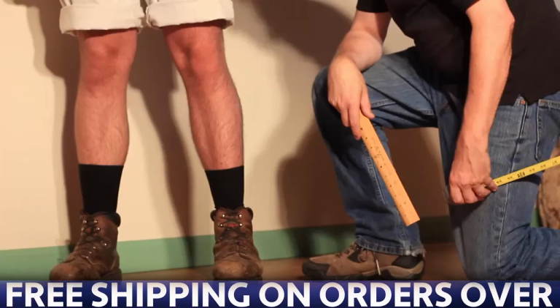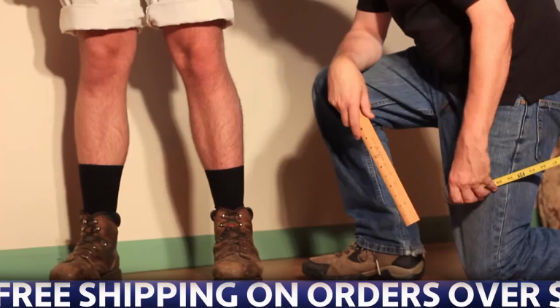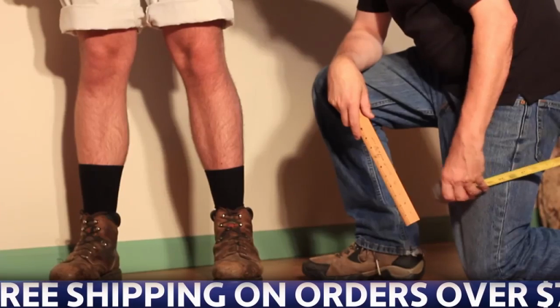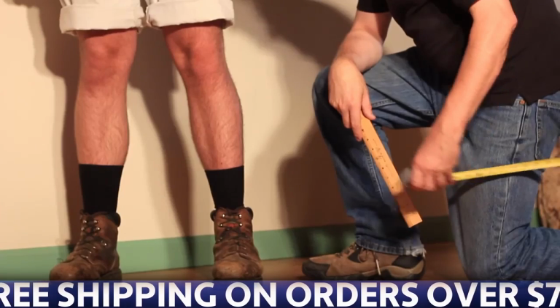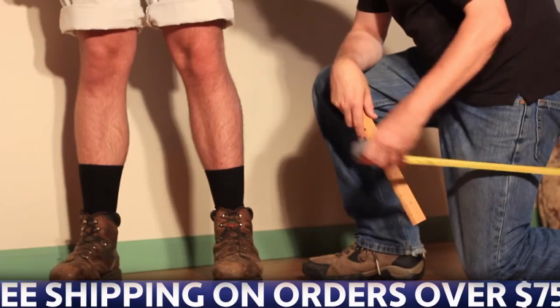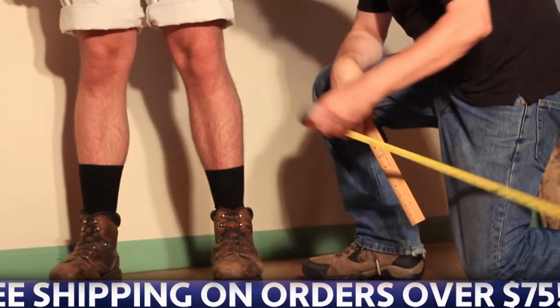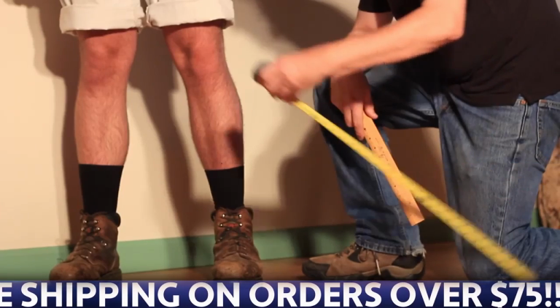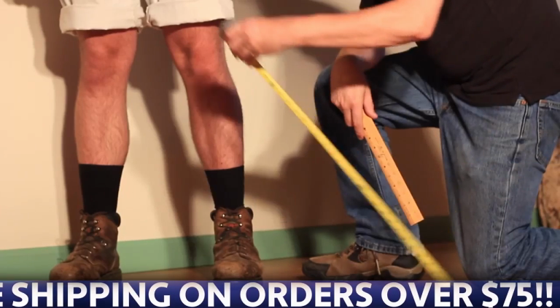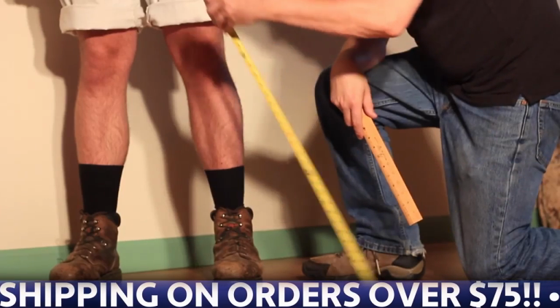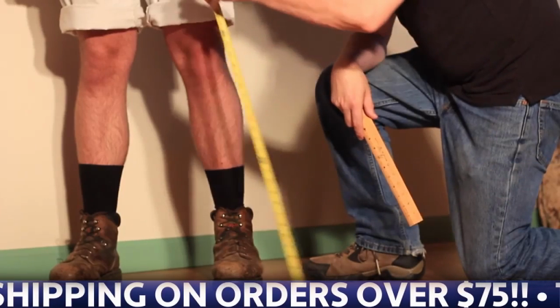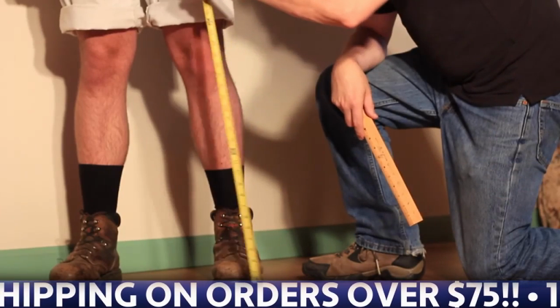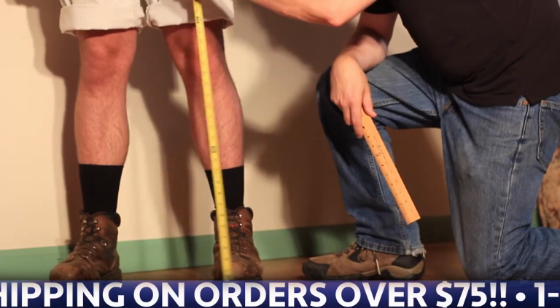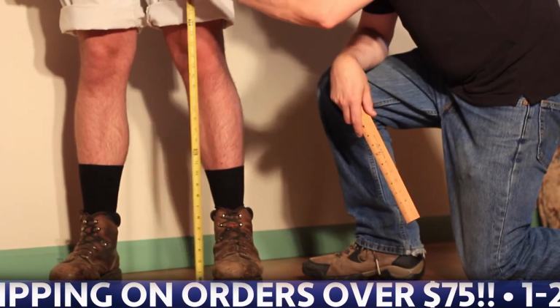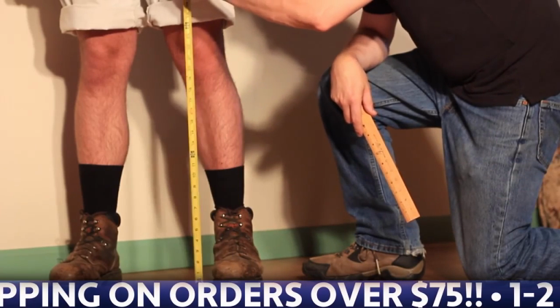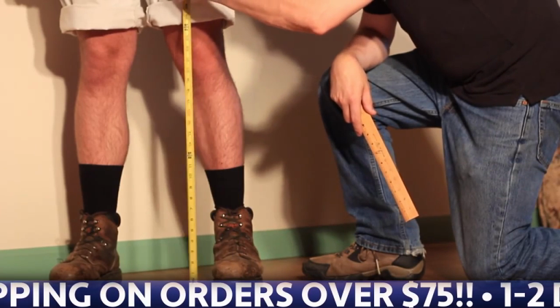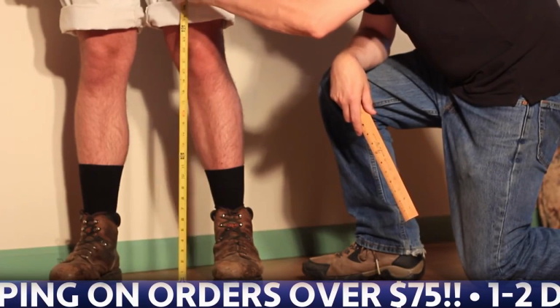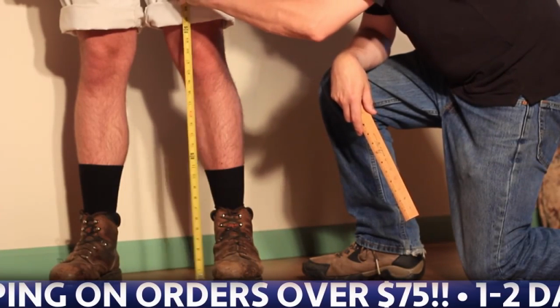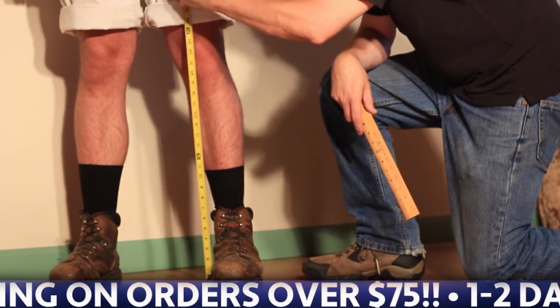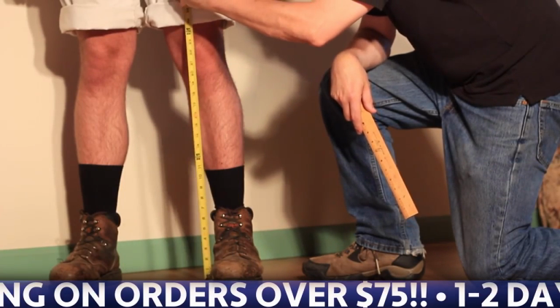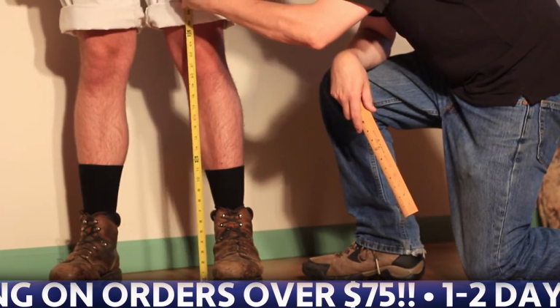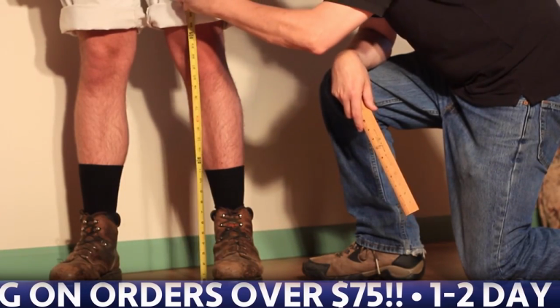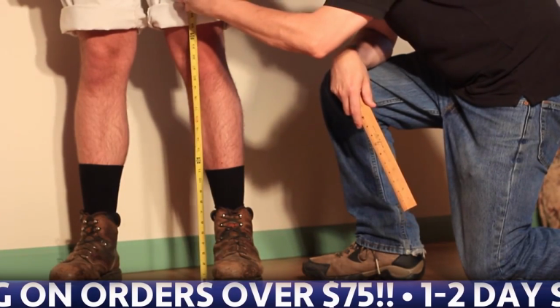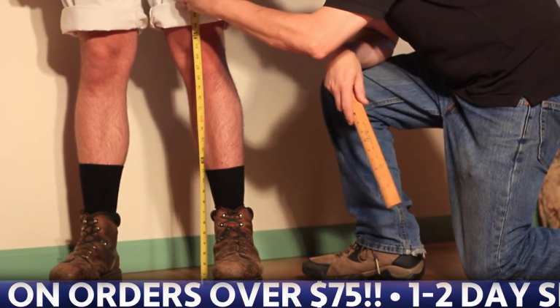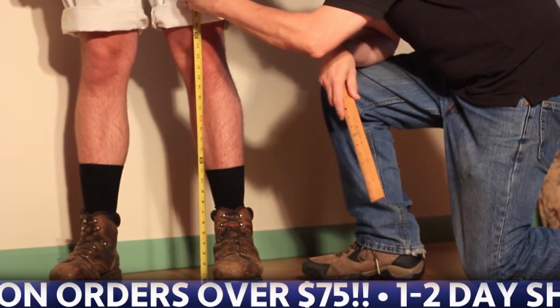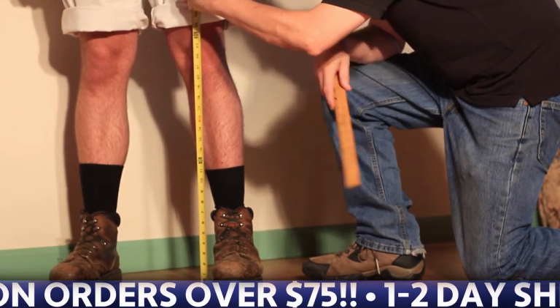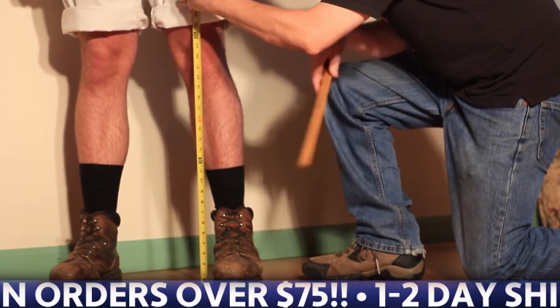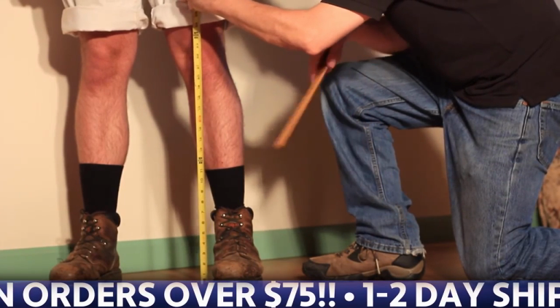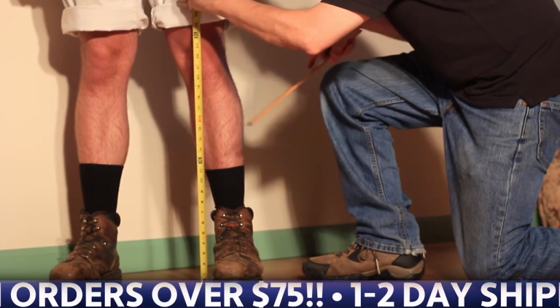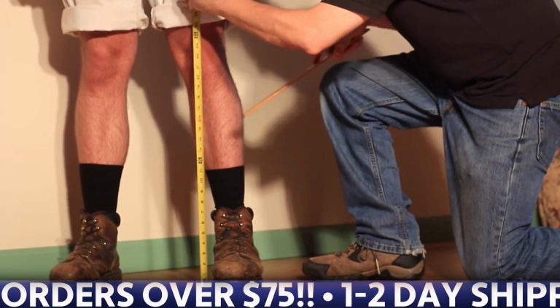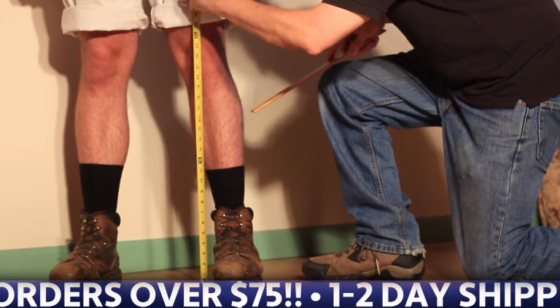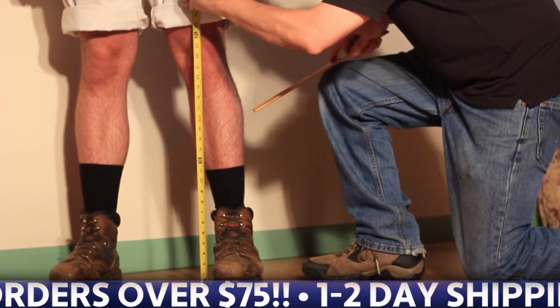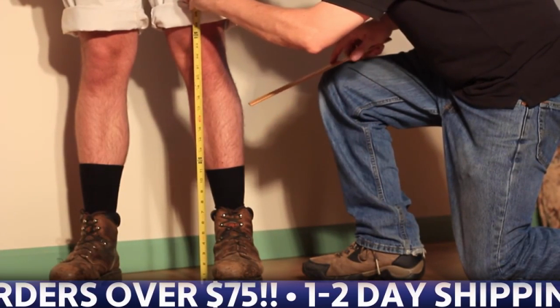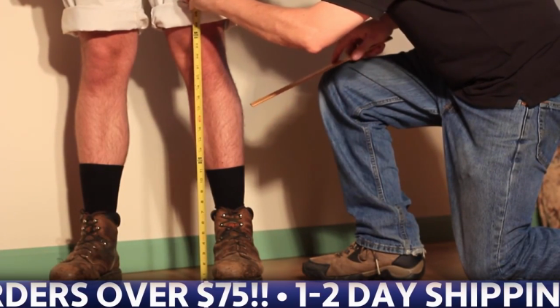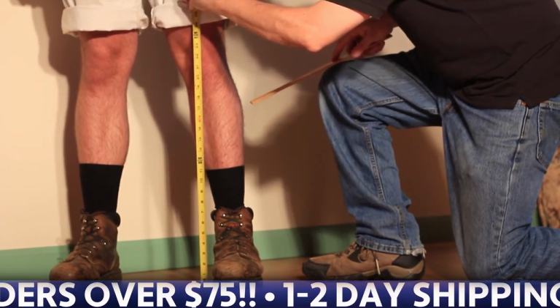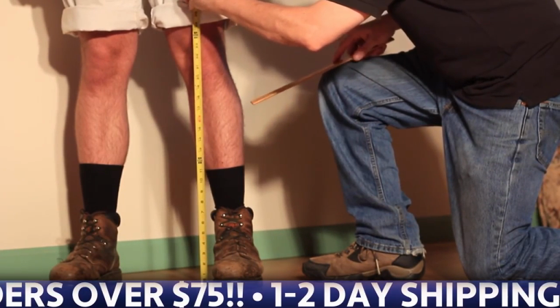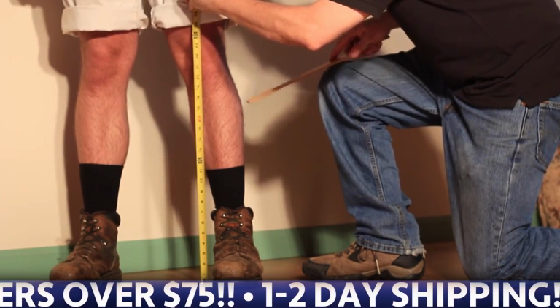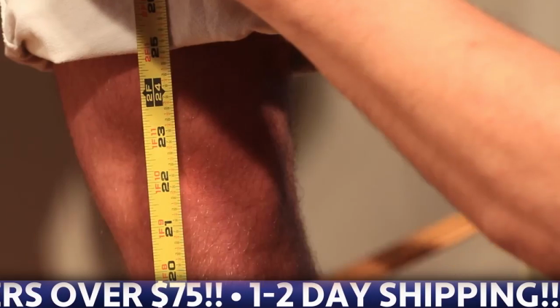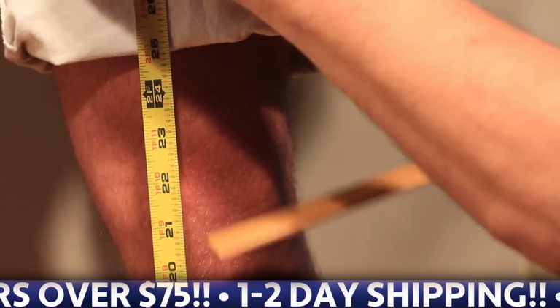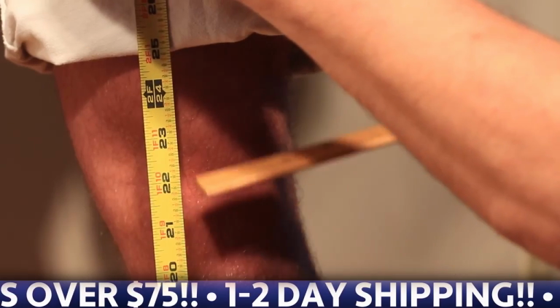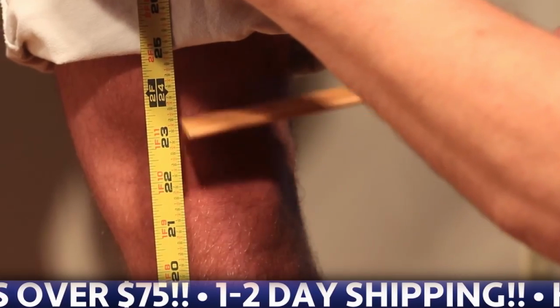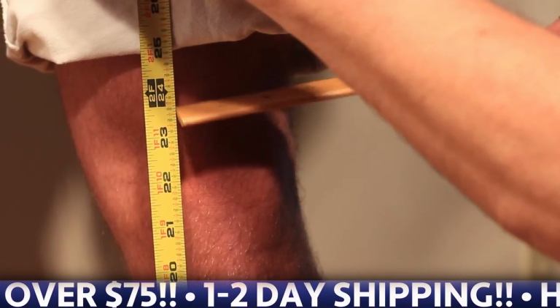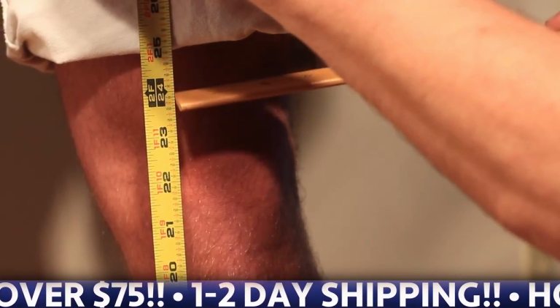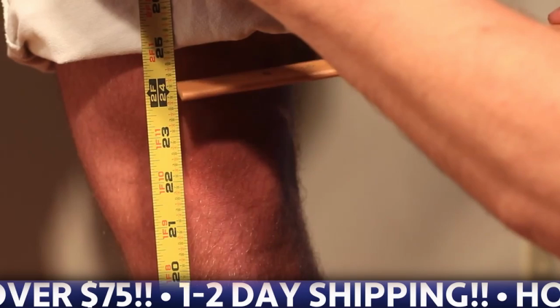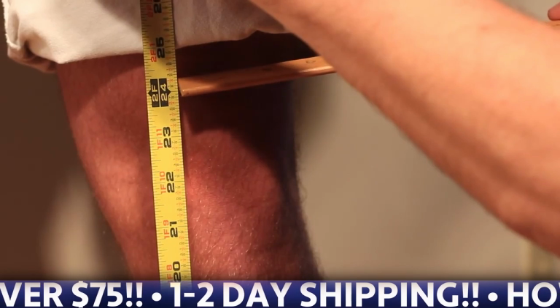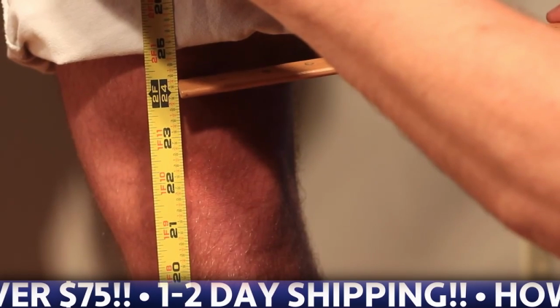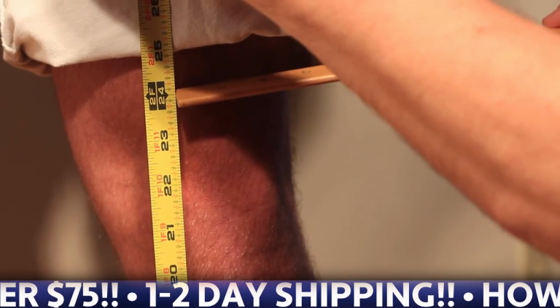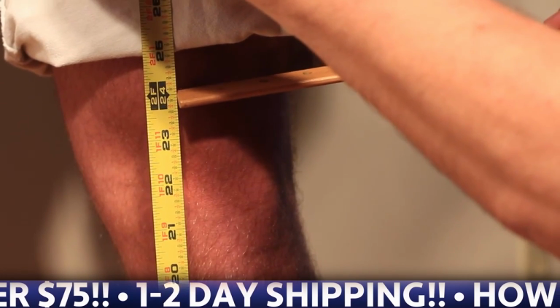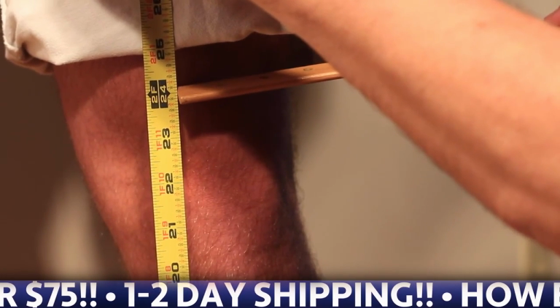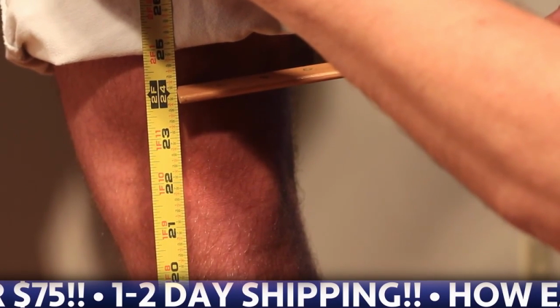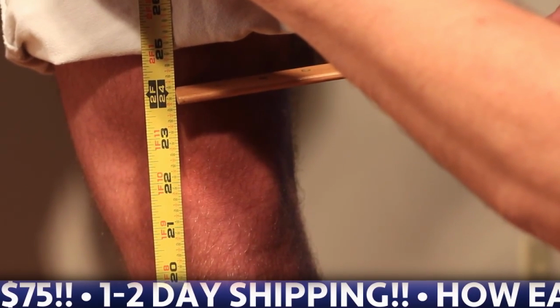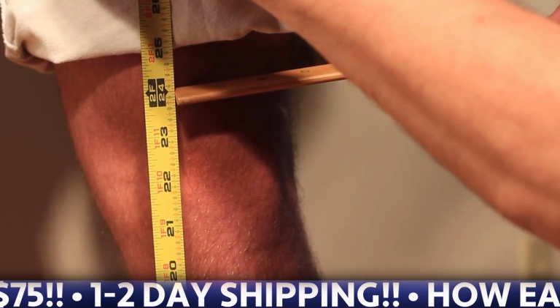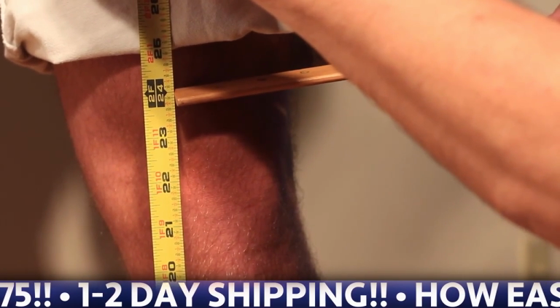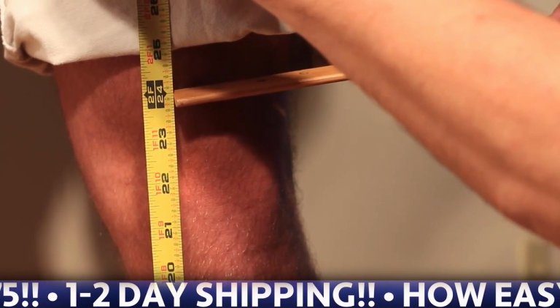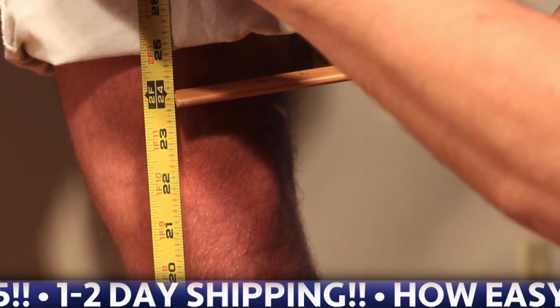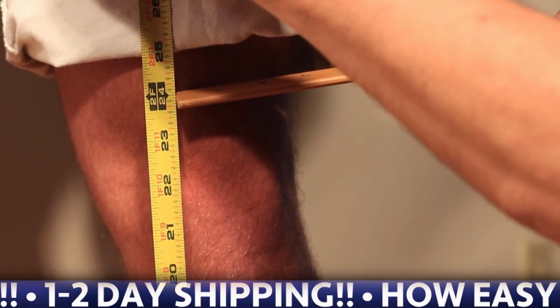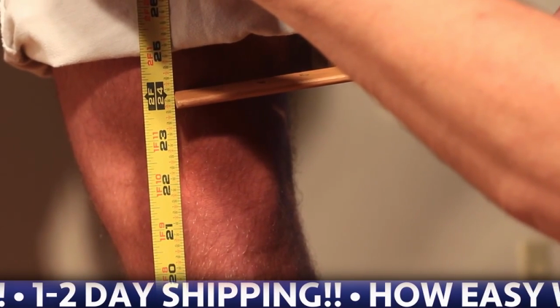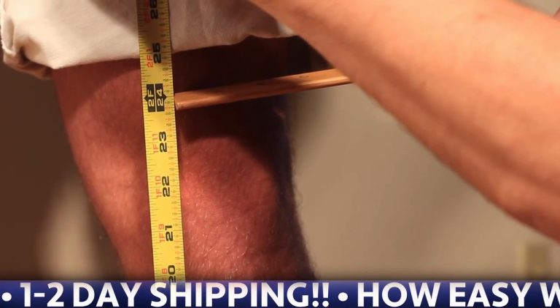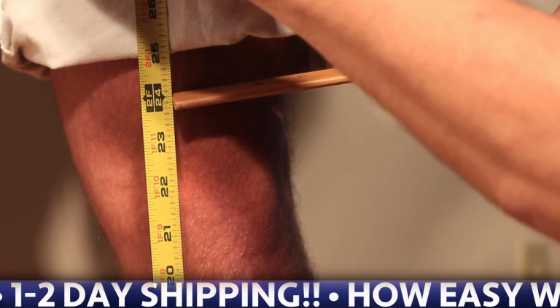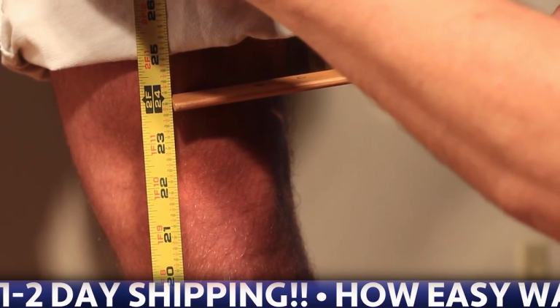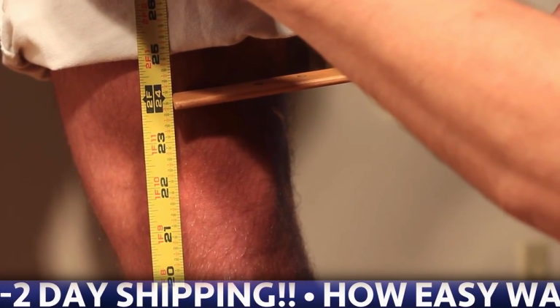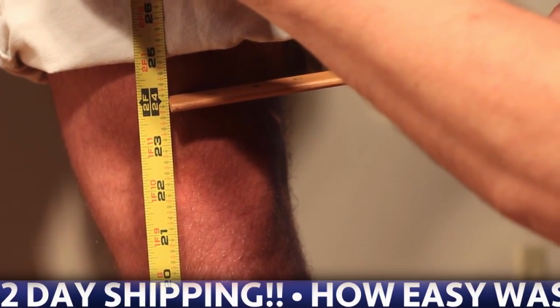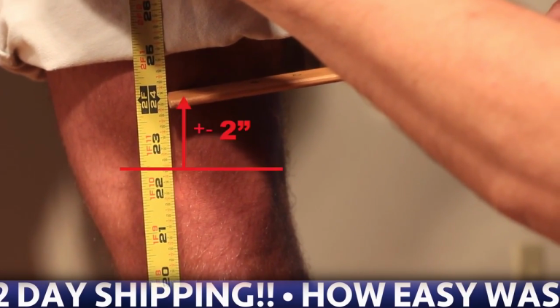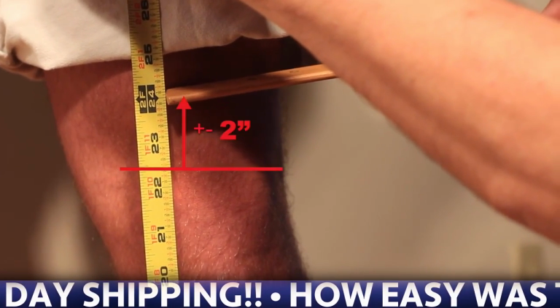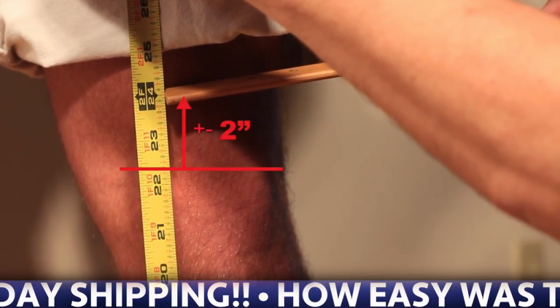One of the most common things people do wrong is measuring with their shoes on. This will result with a knee pad fitting too high.